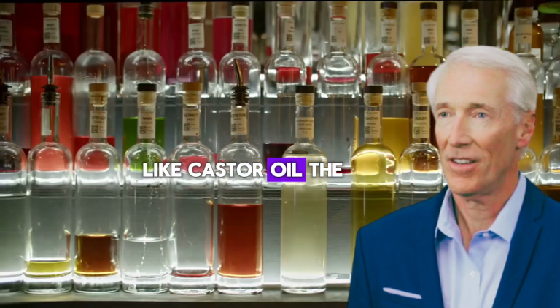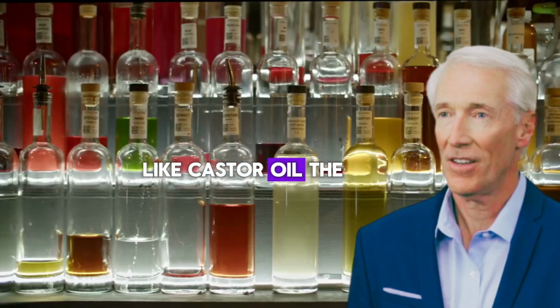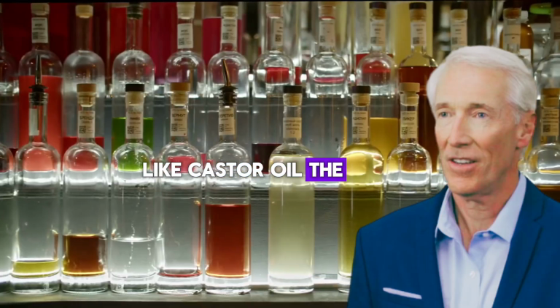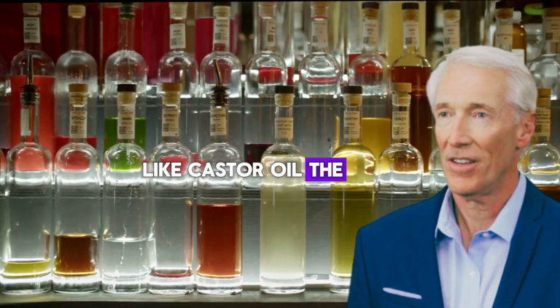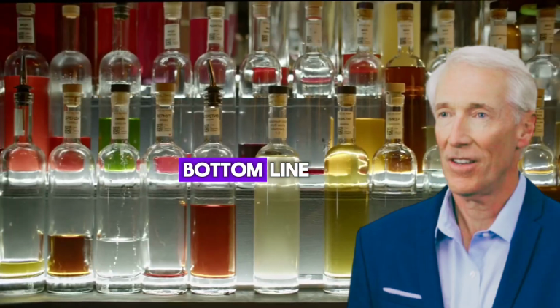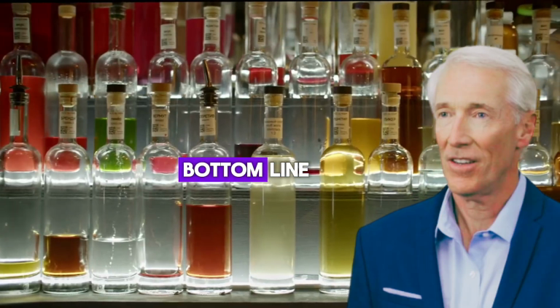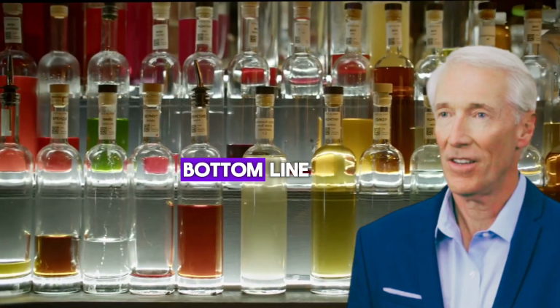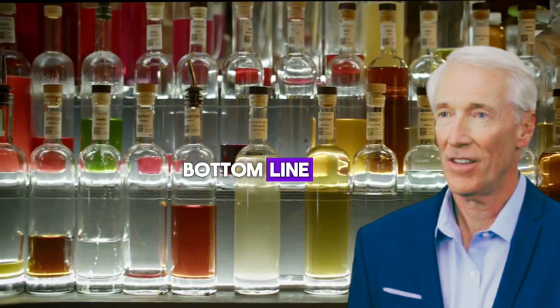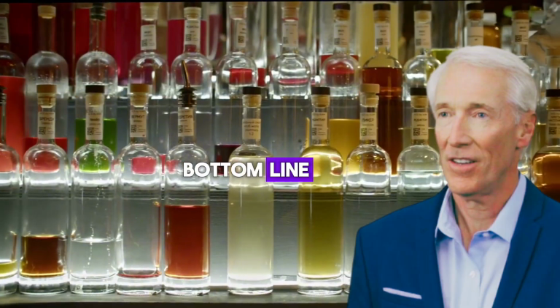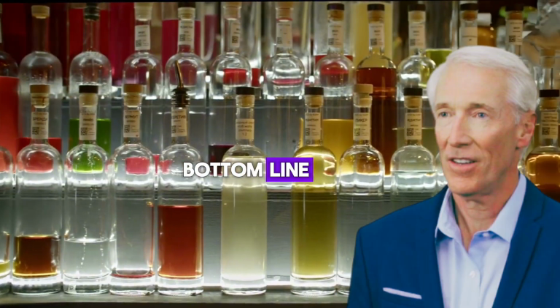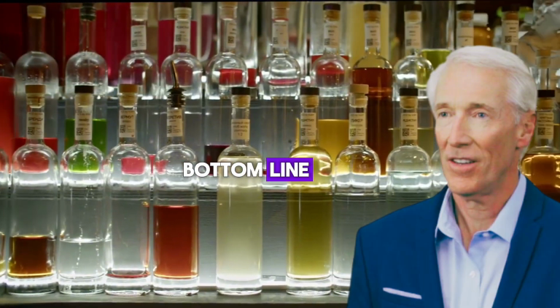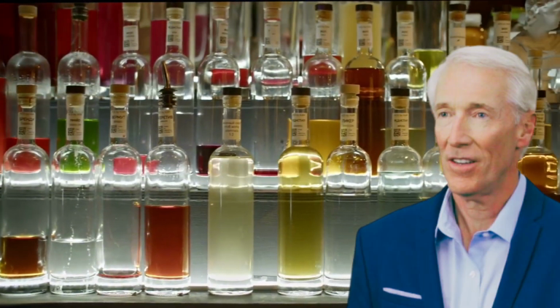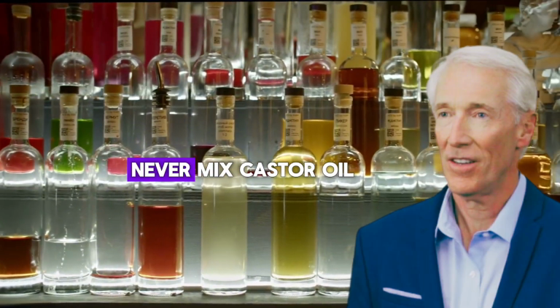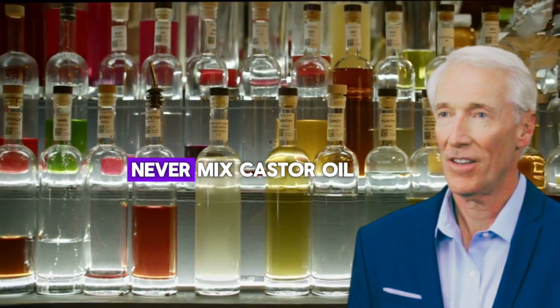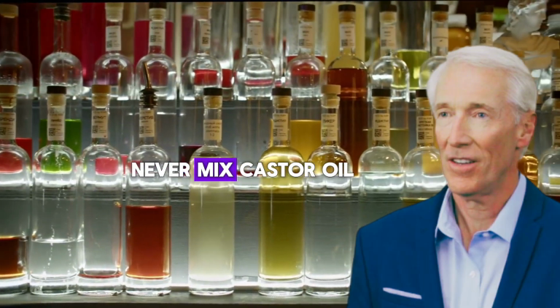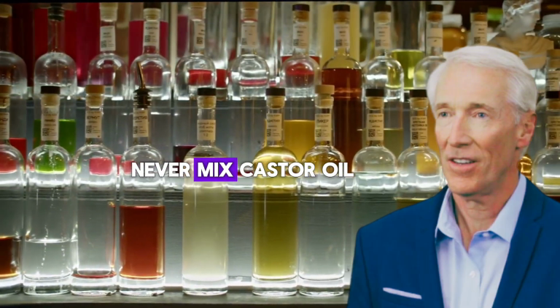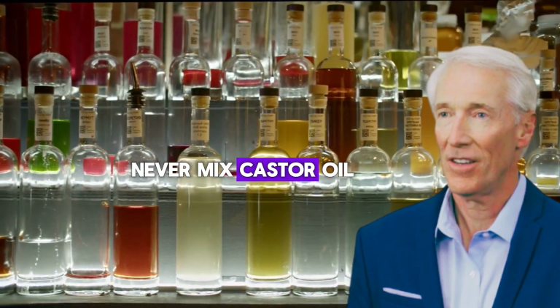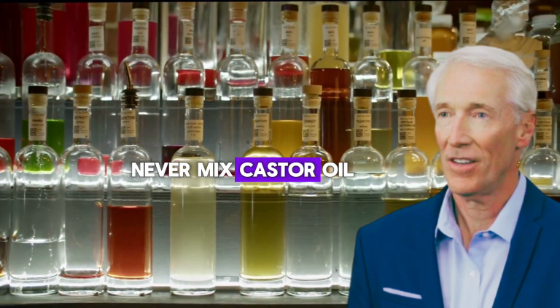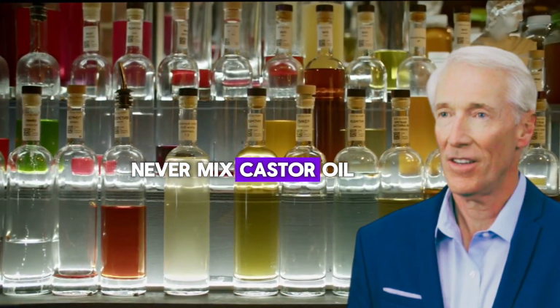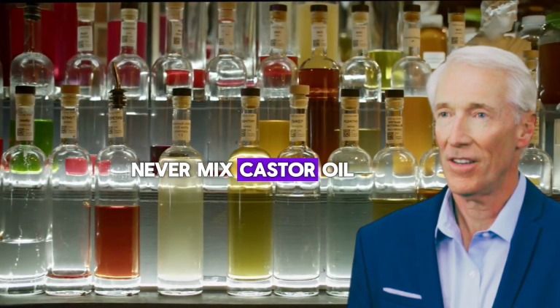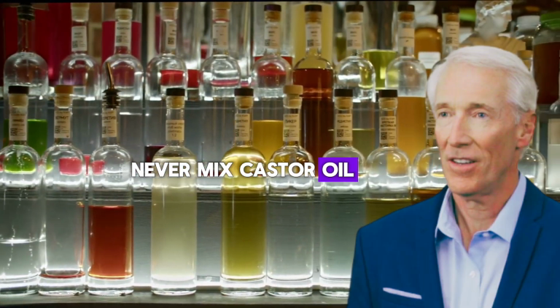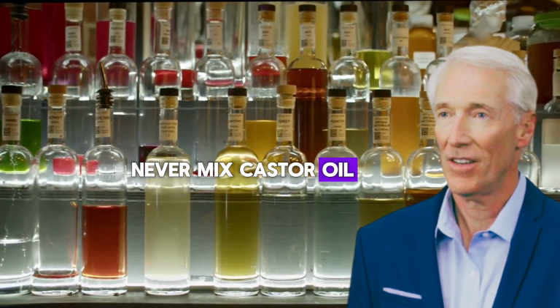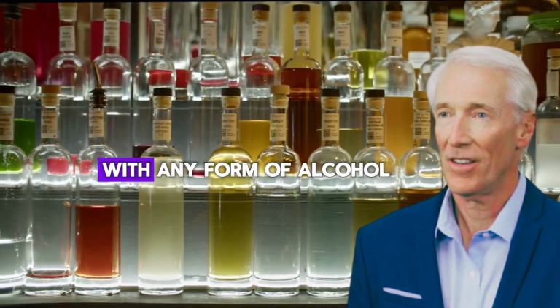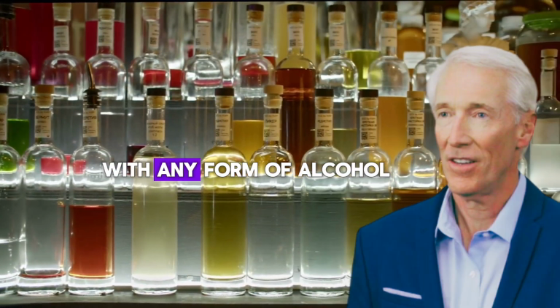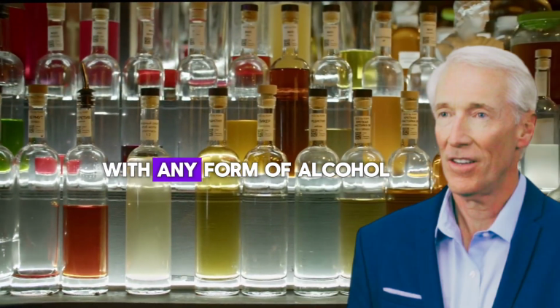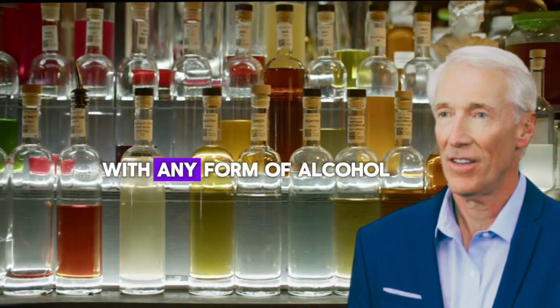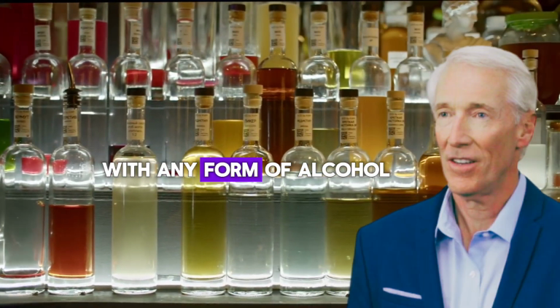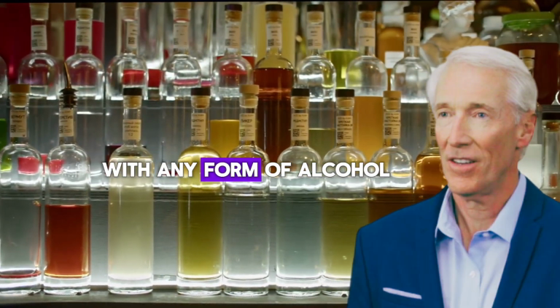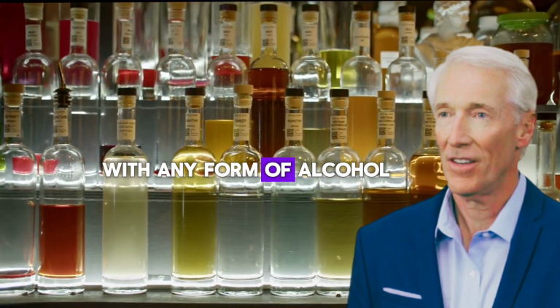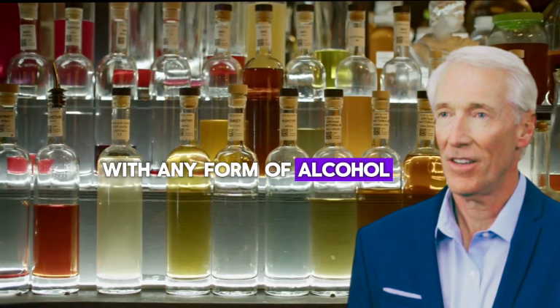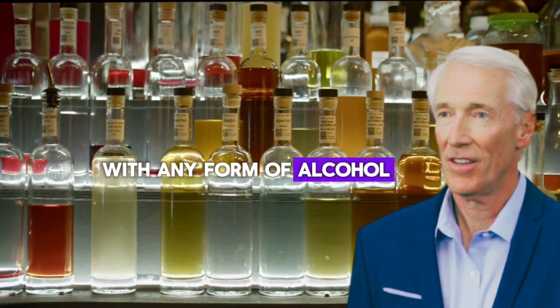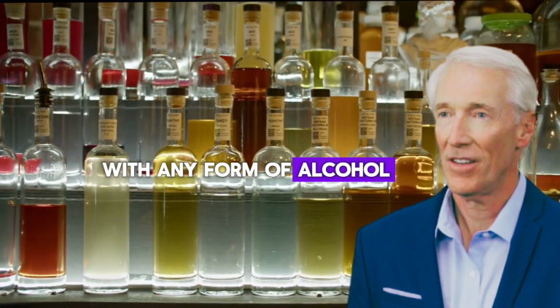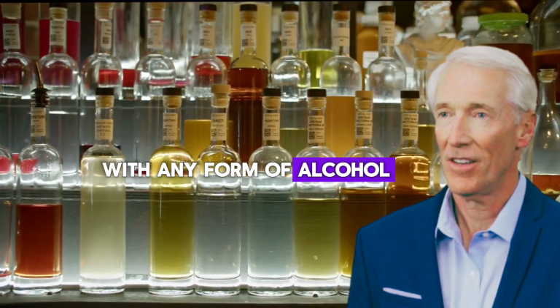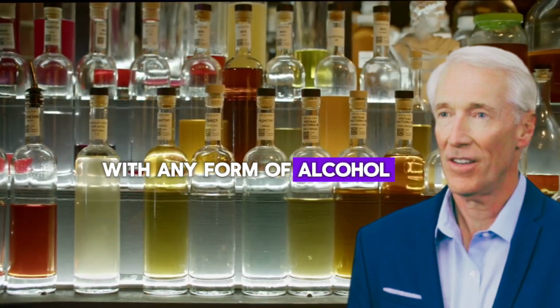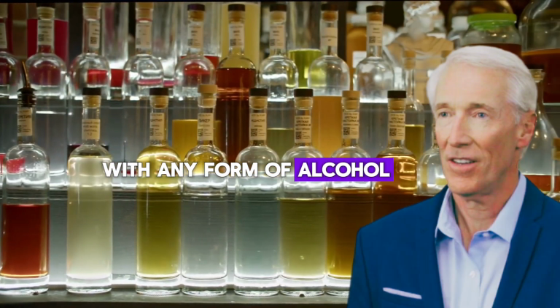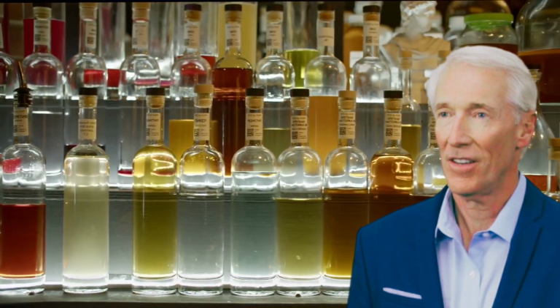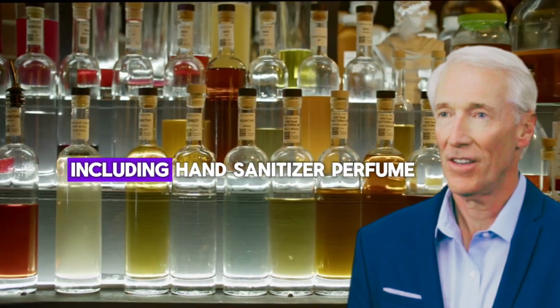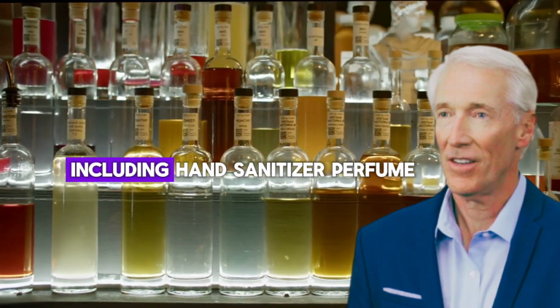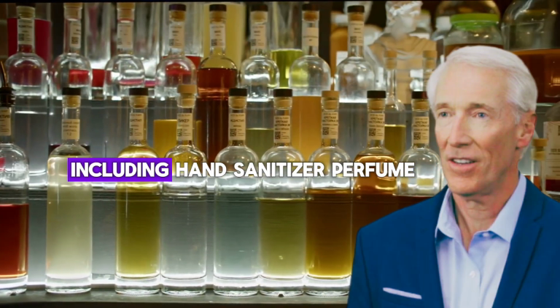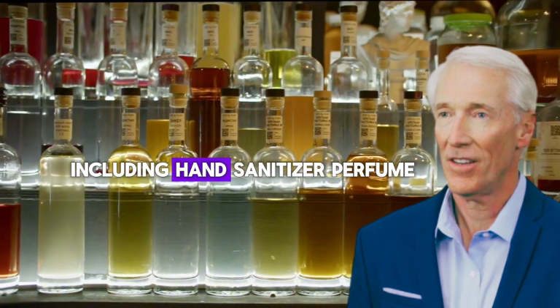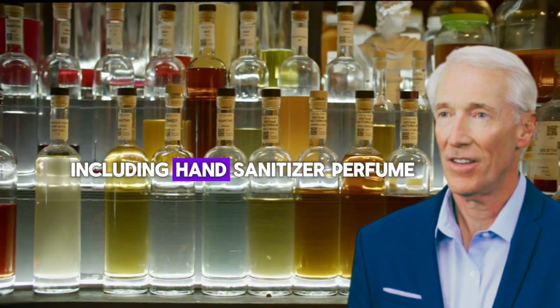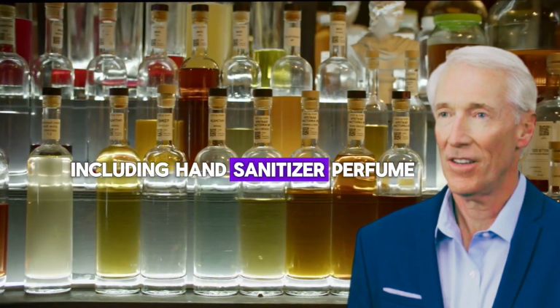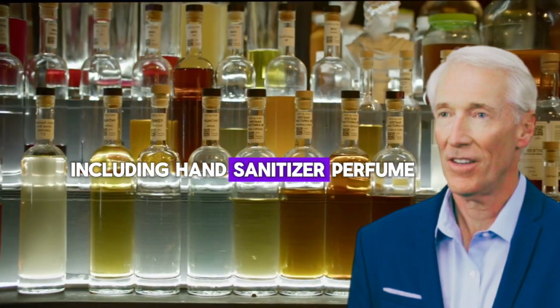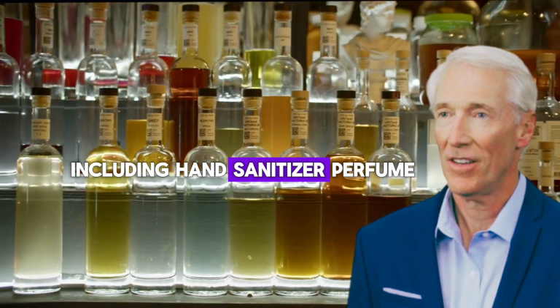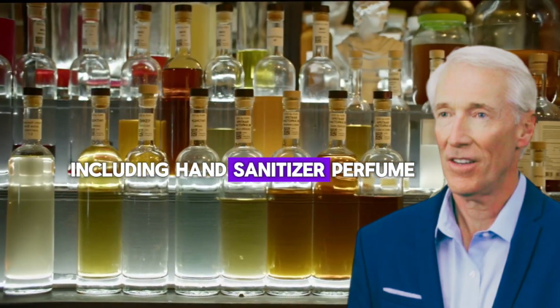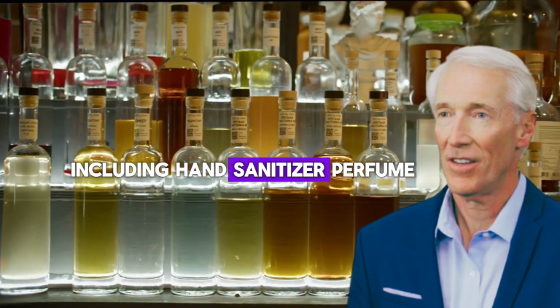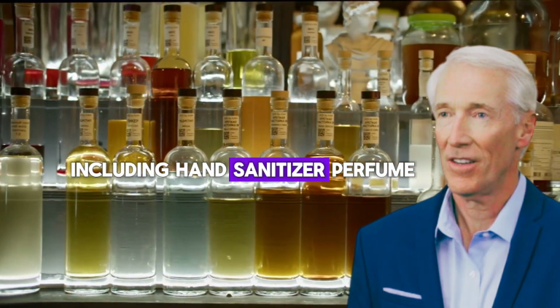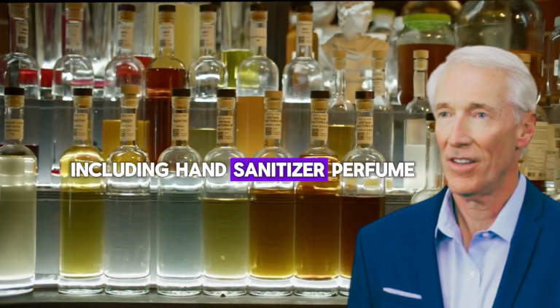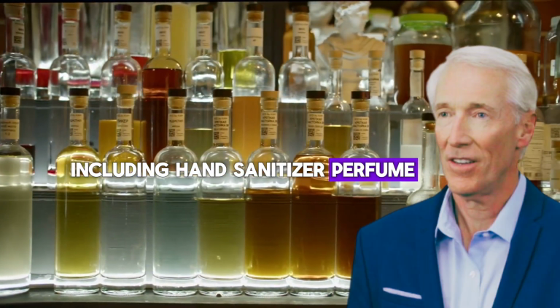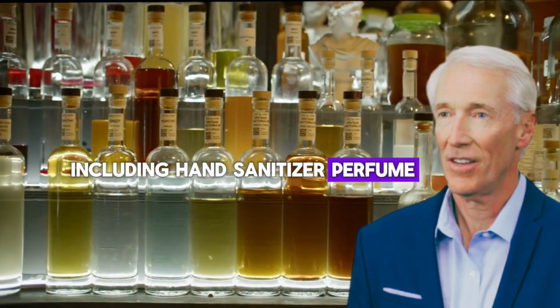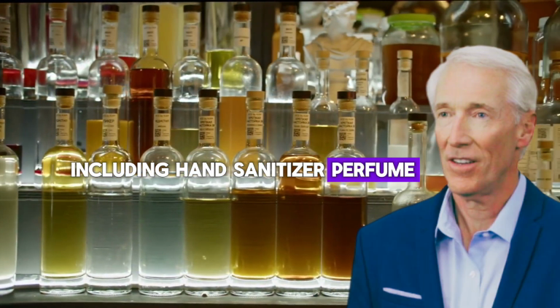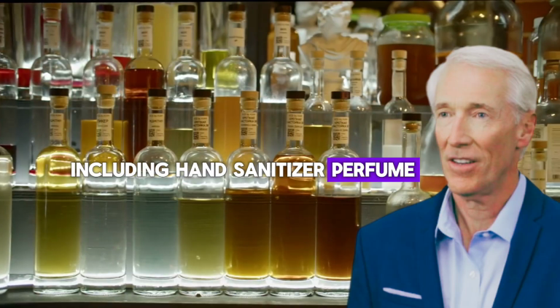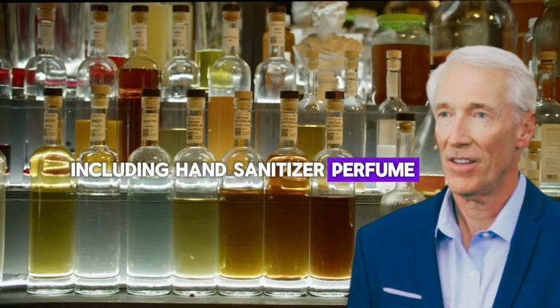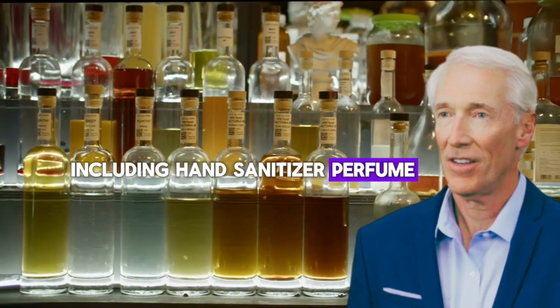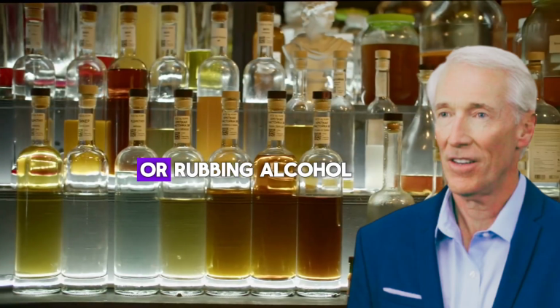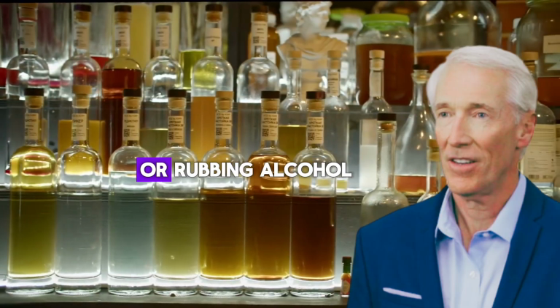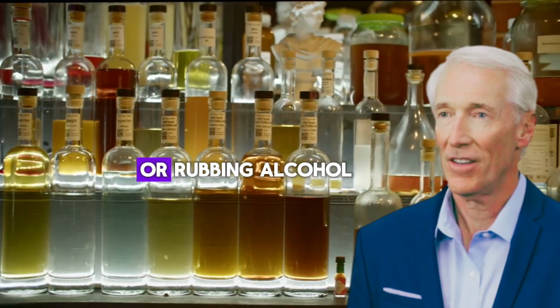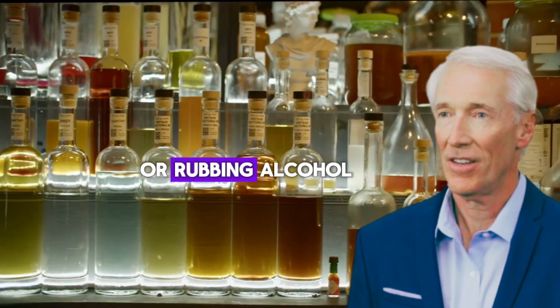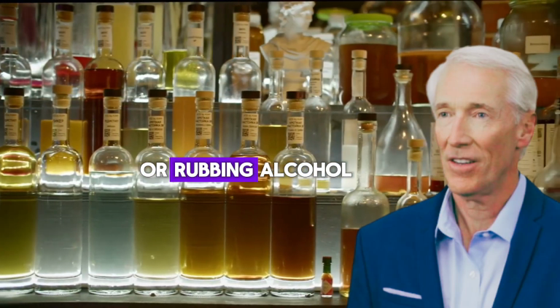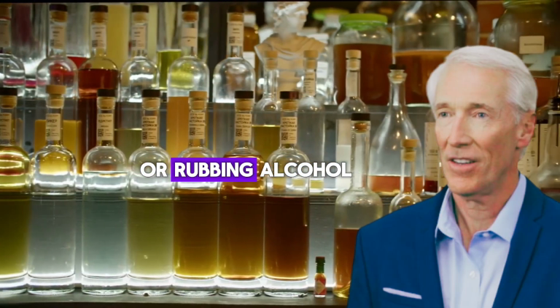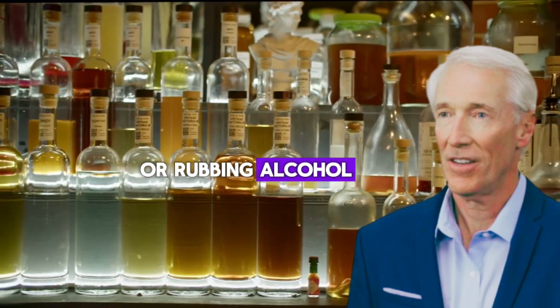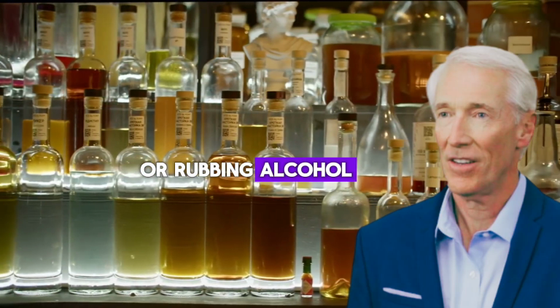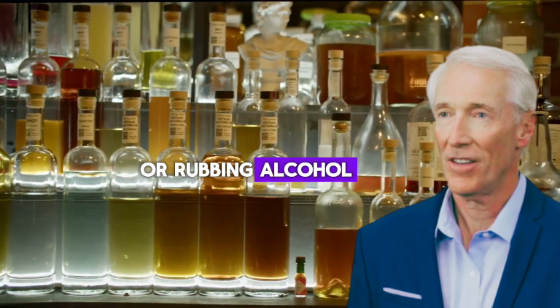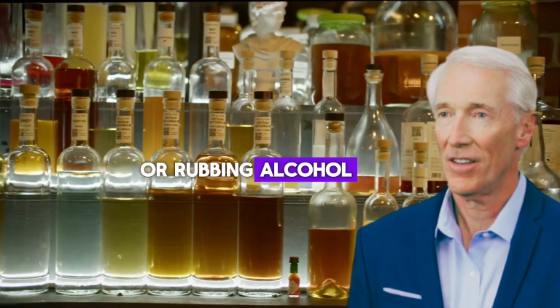The bottom line: never mix castor oil with any form of alcohol, including hand sanitizer, perfume, or rubbing alcohol.